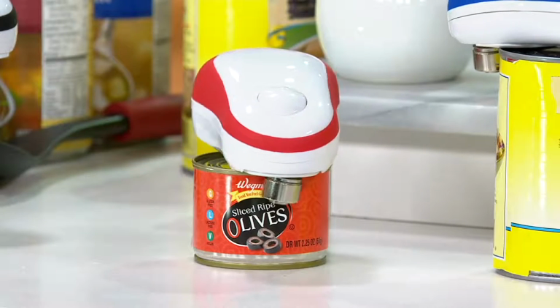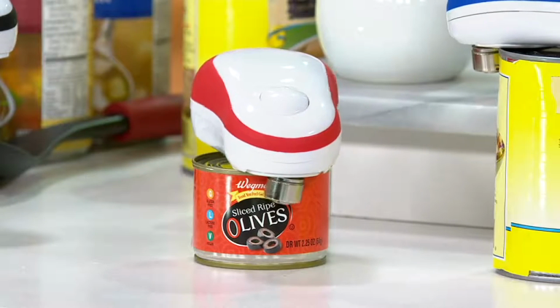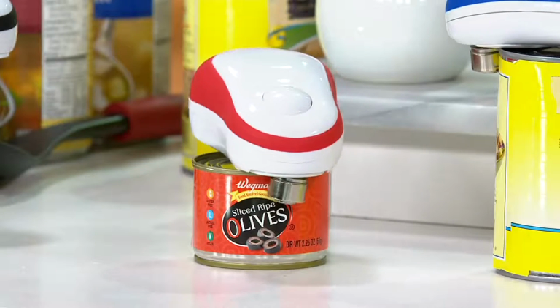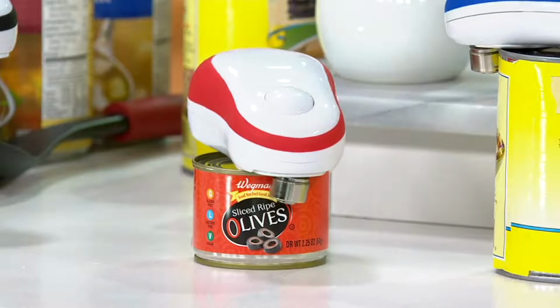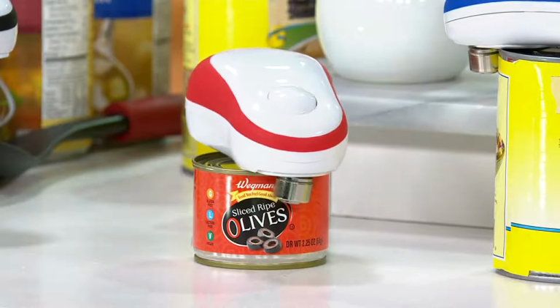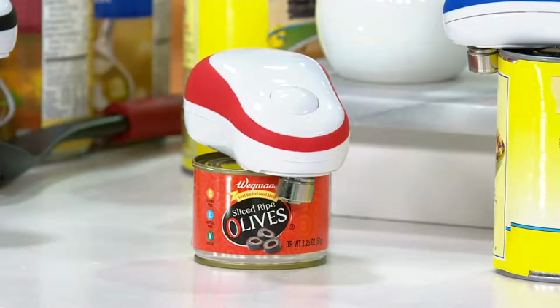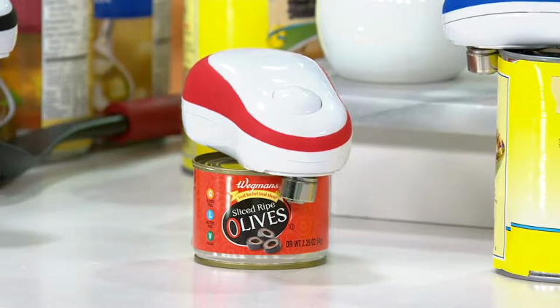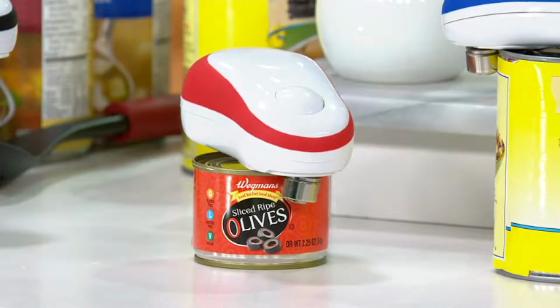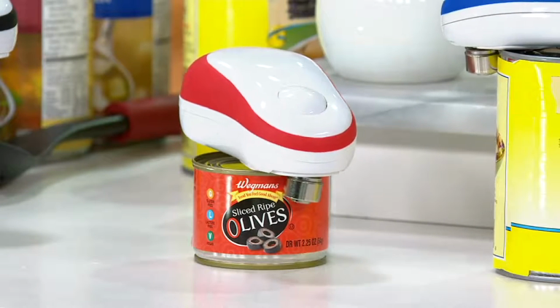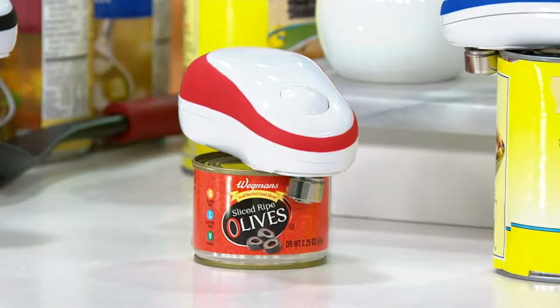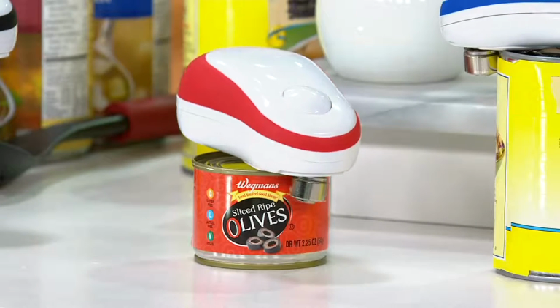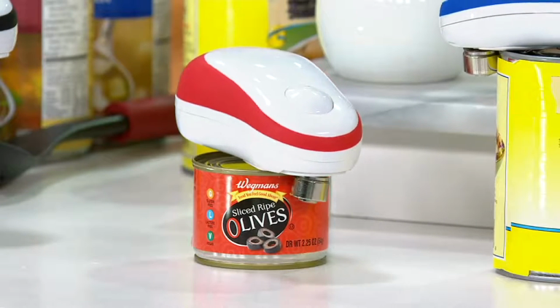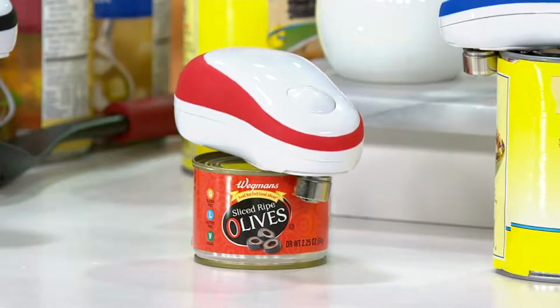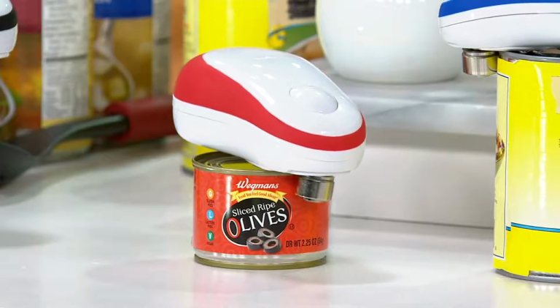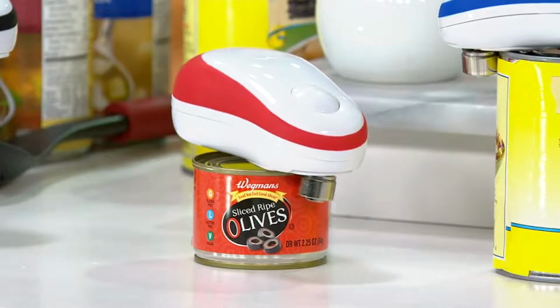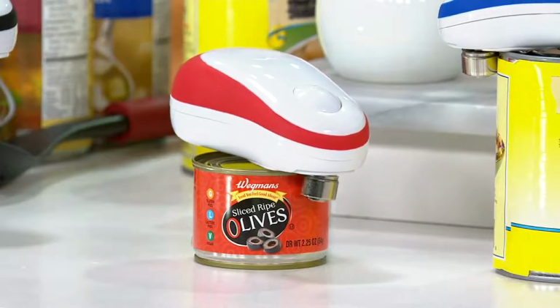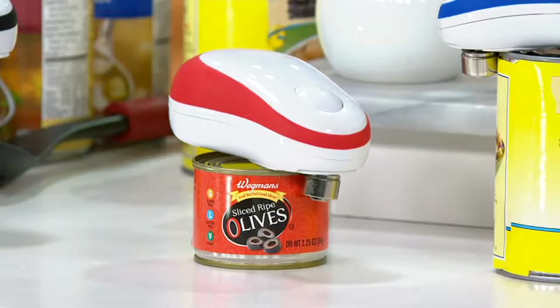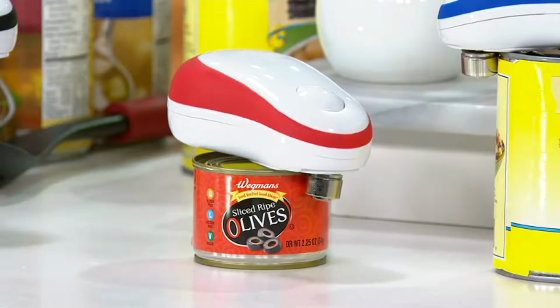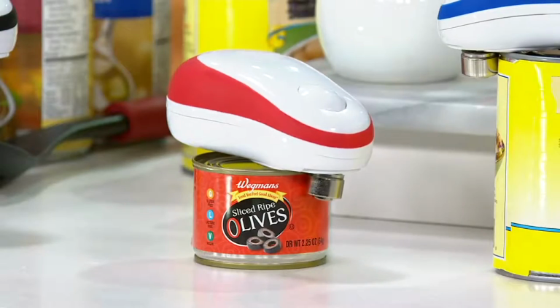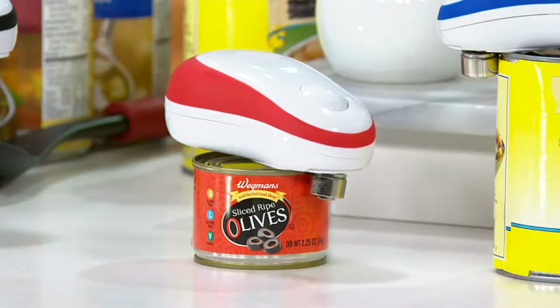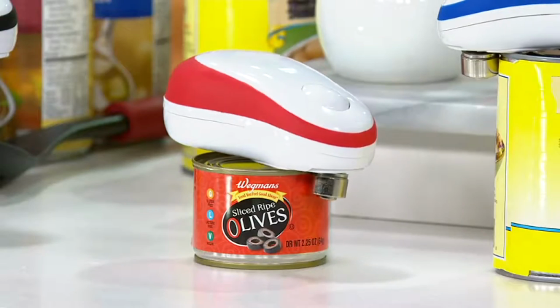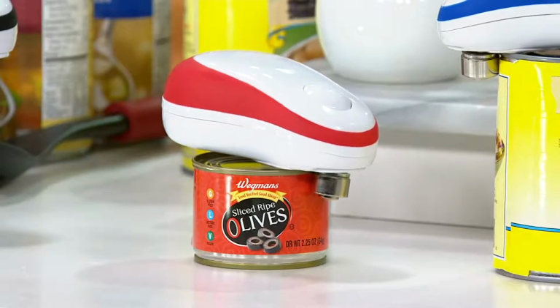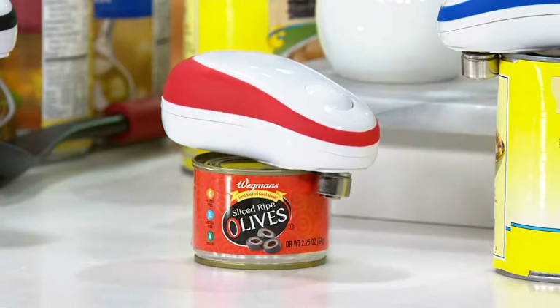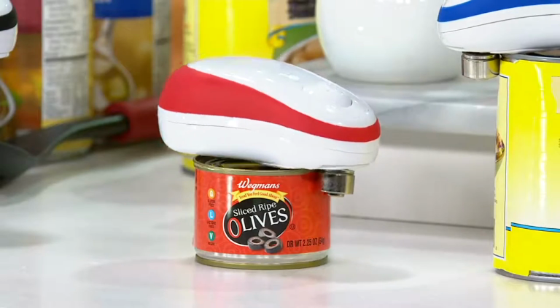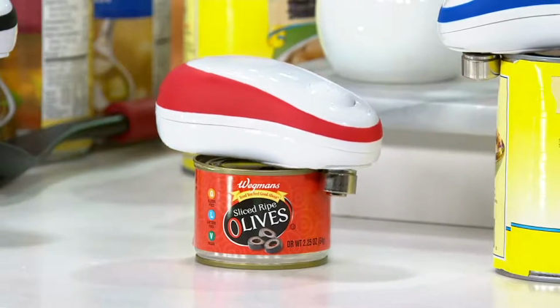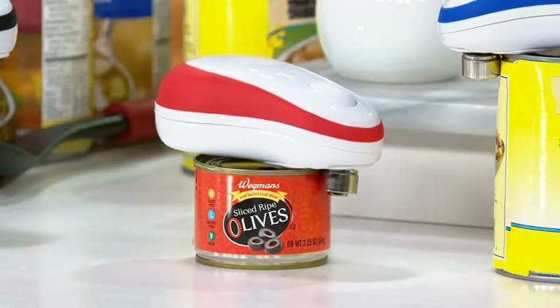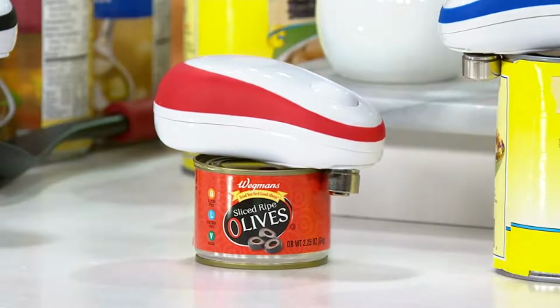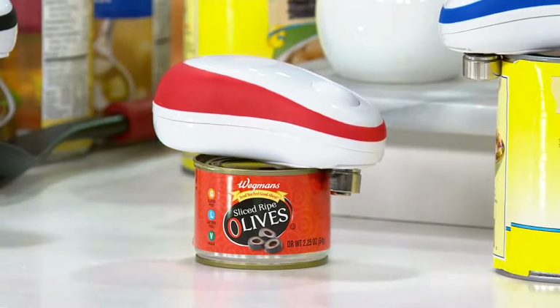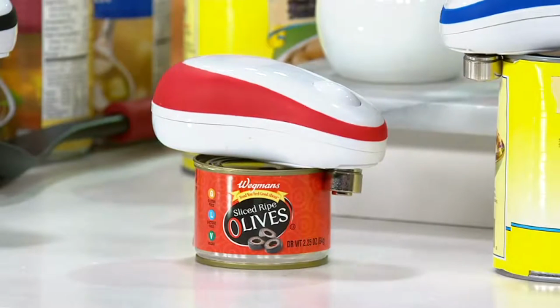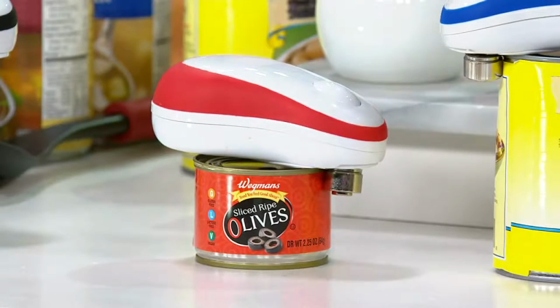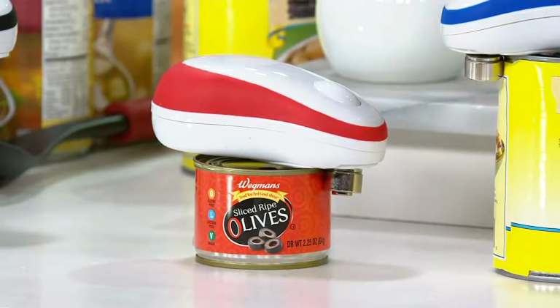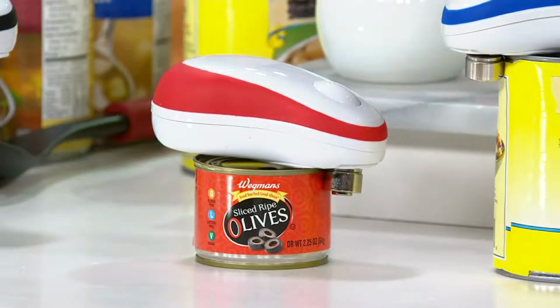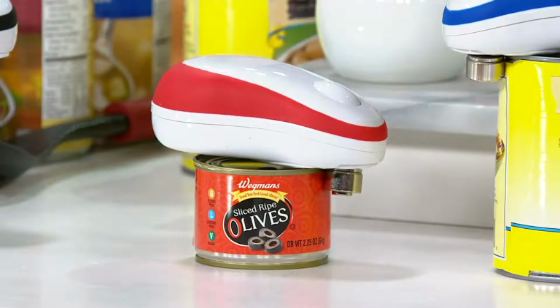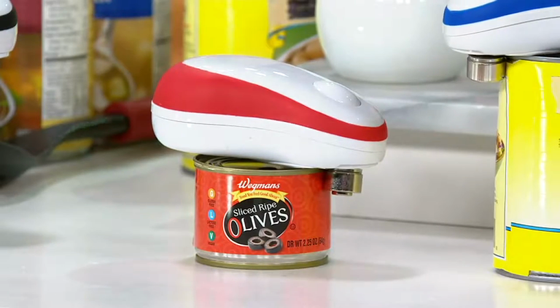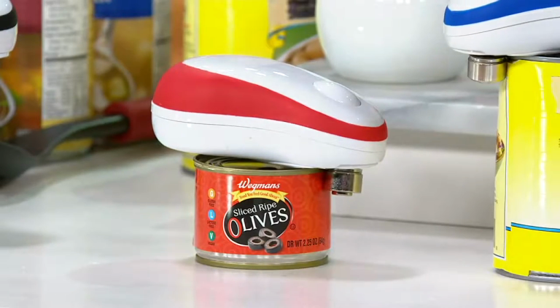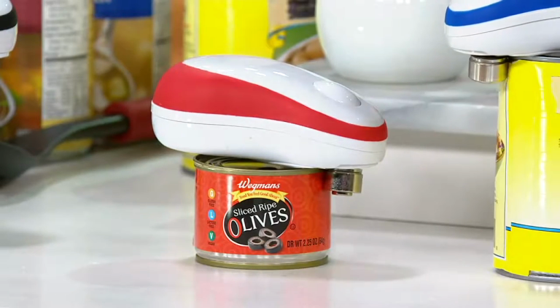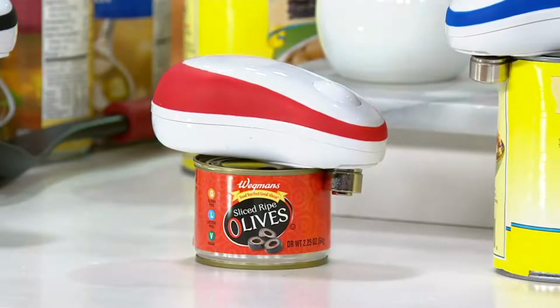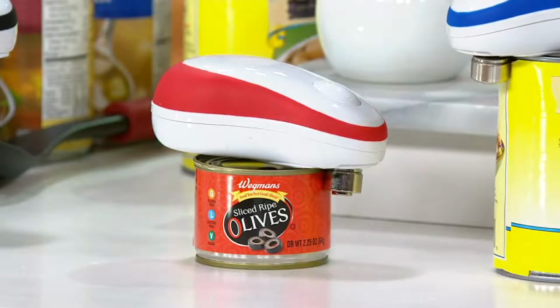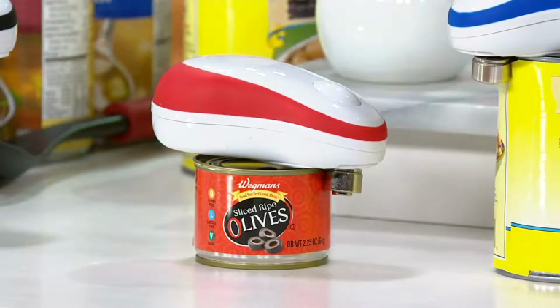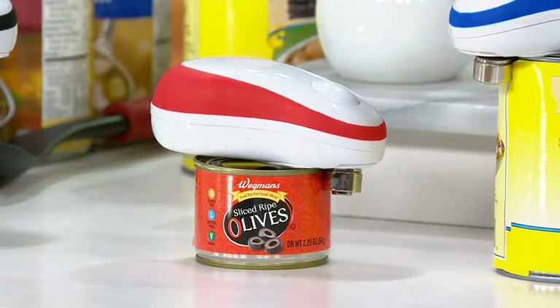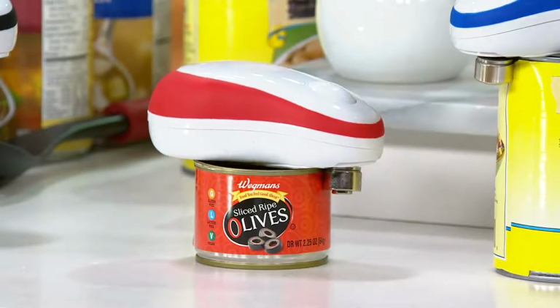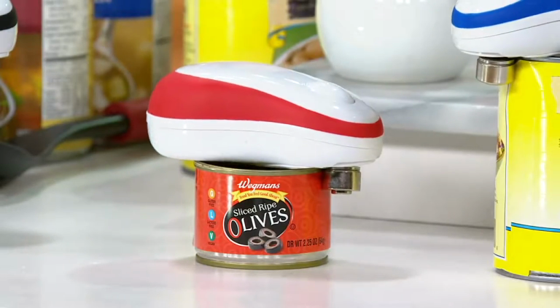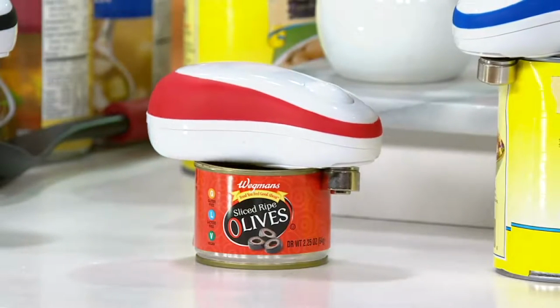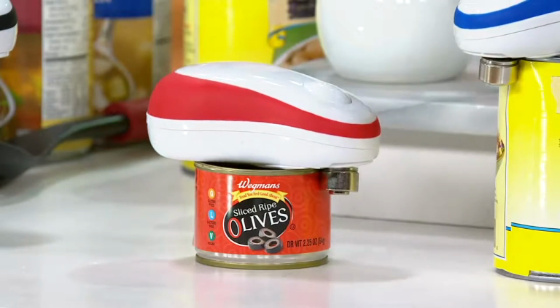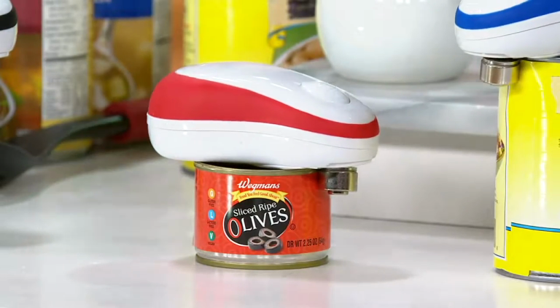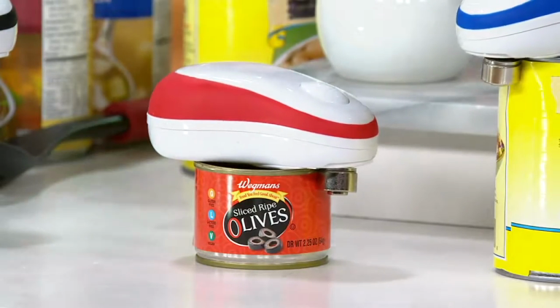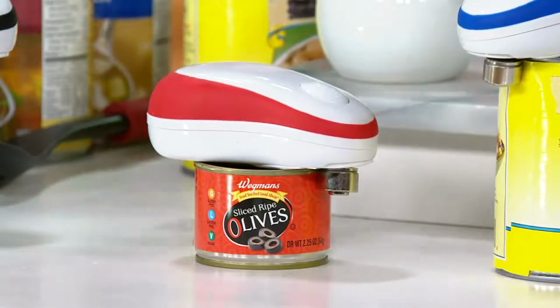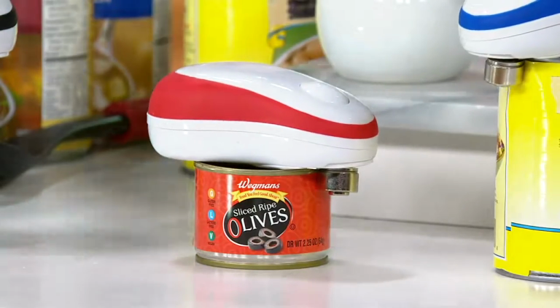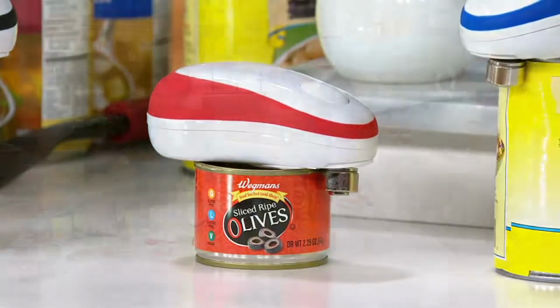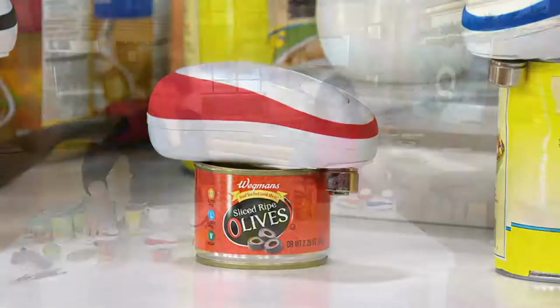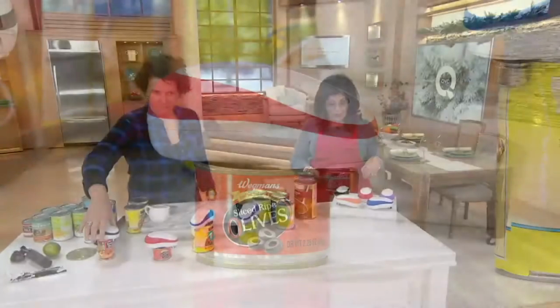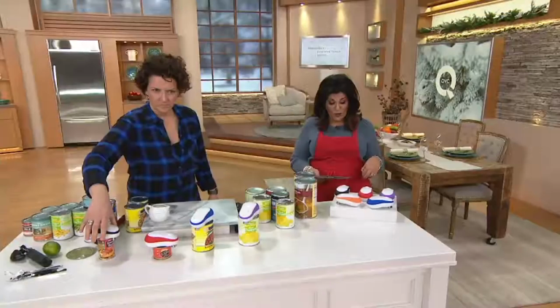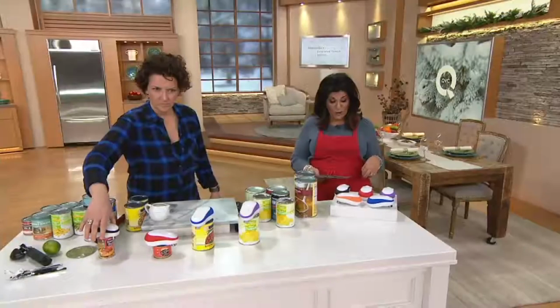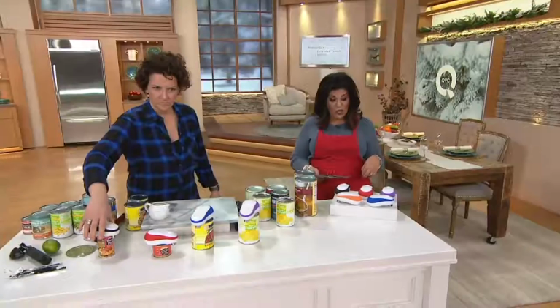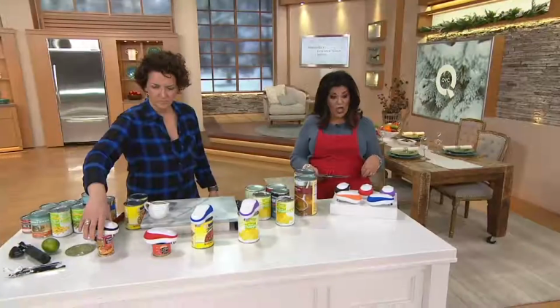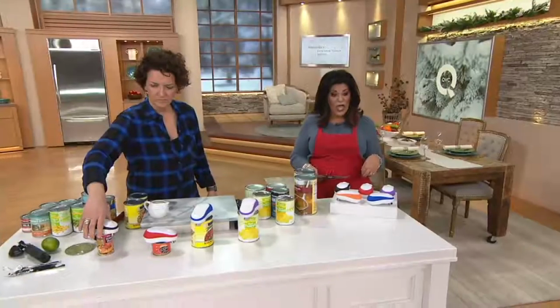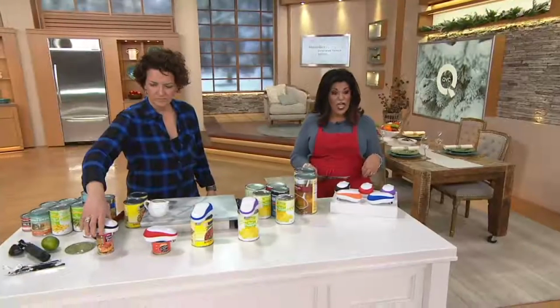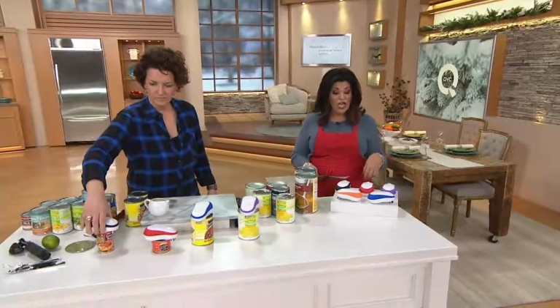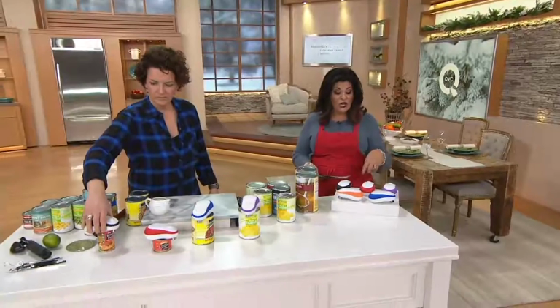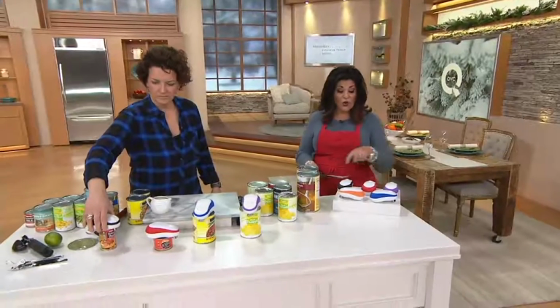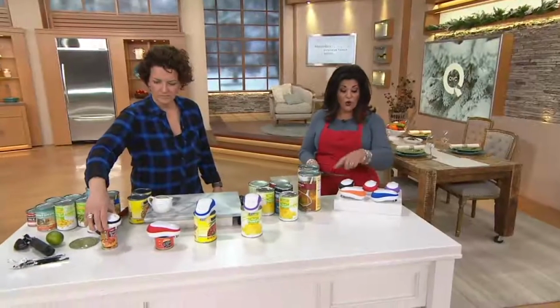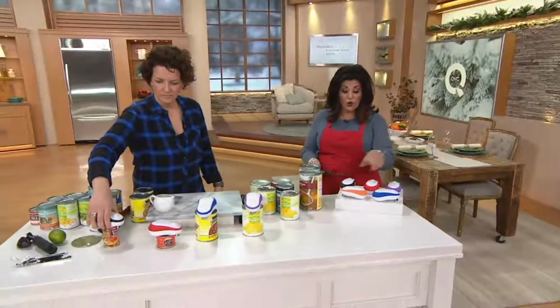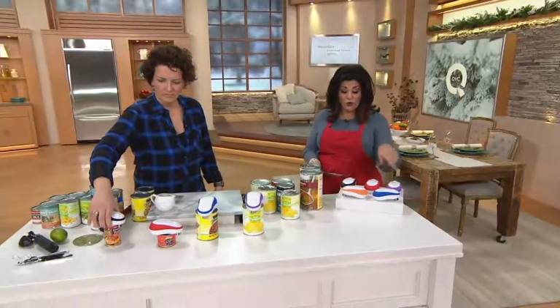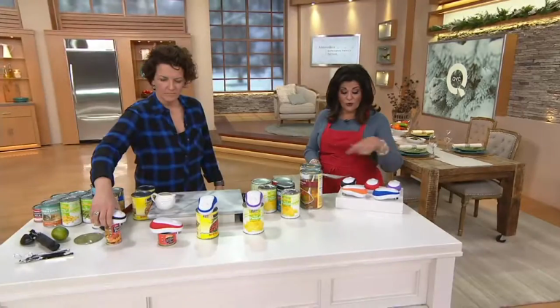The color that you're seeing on your screen right now is the red, but we also have black, blue, purple, and orange.